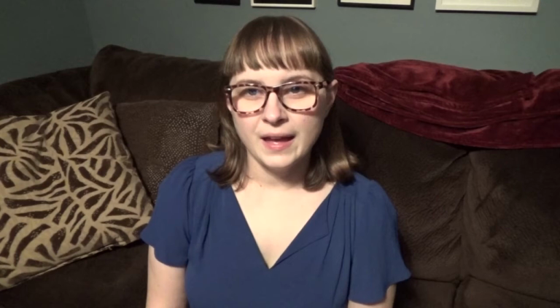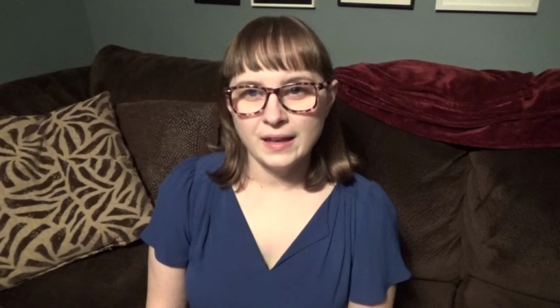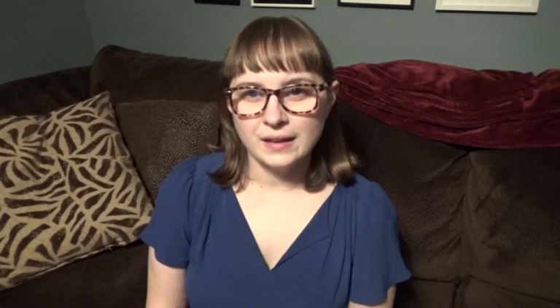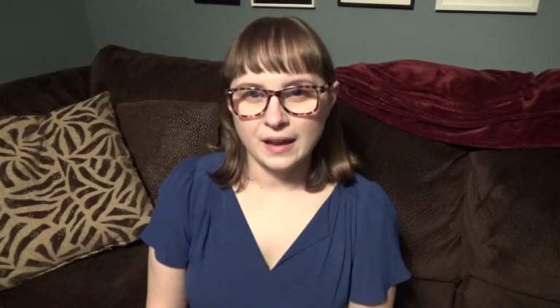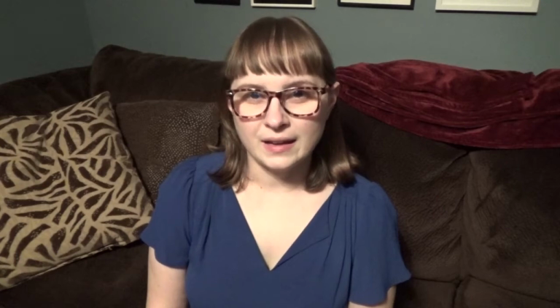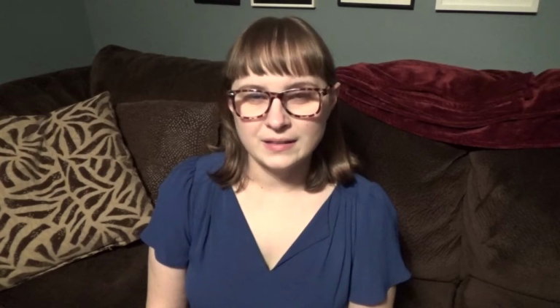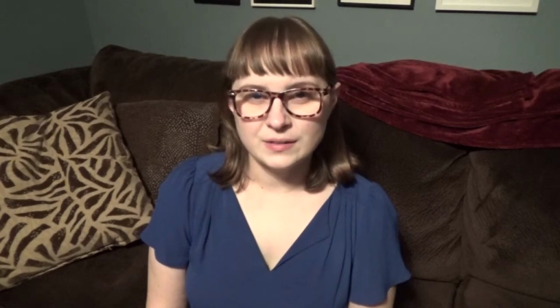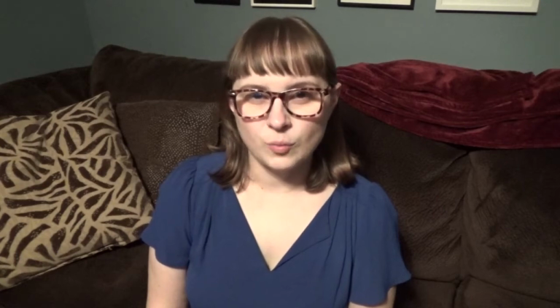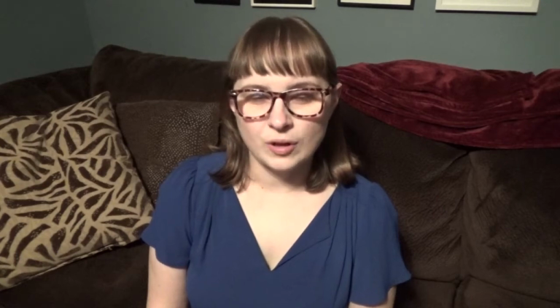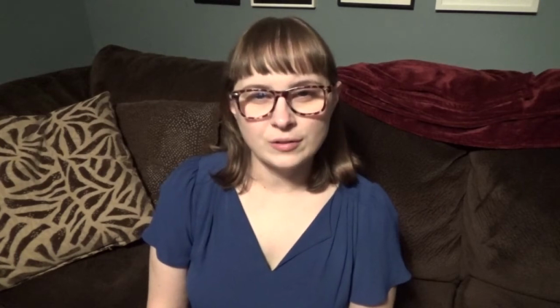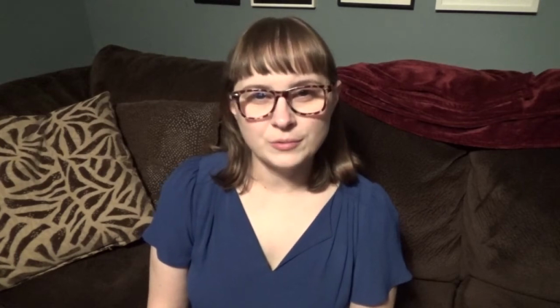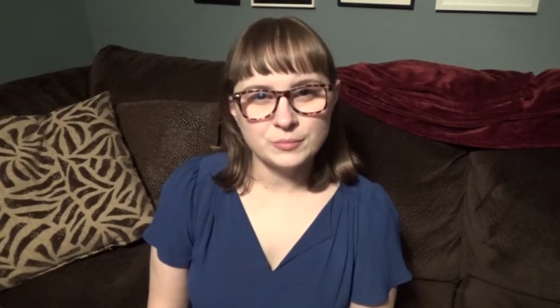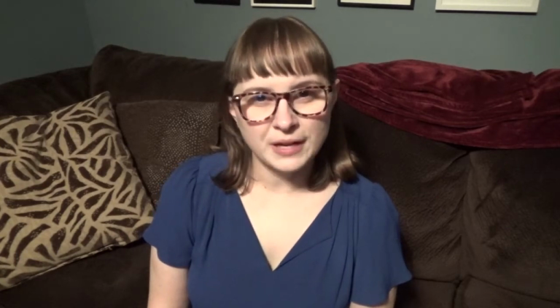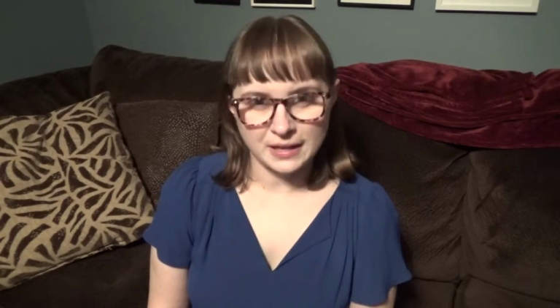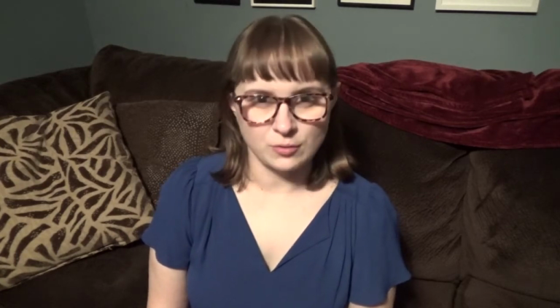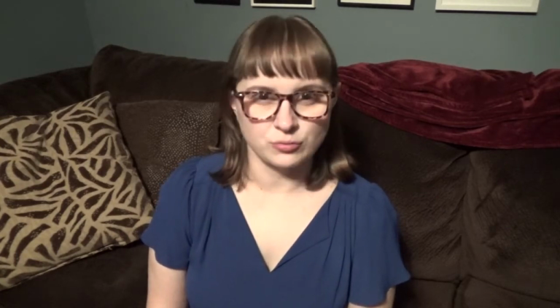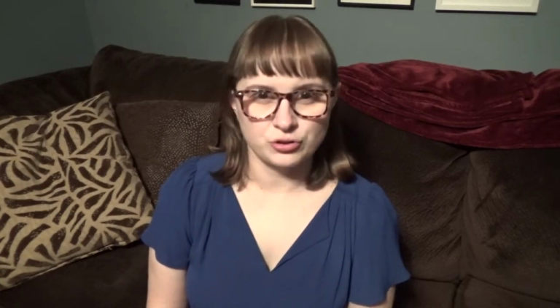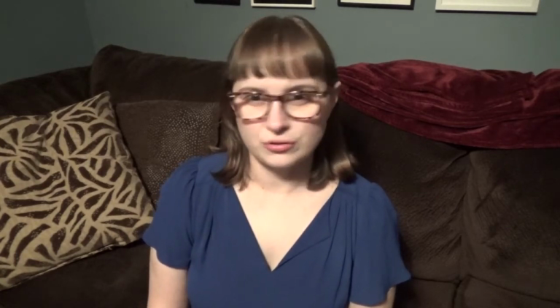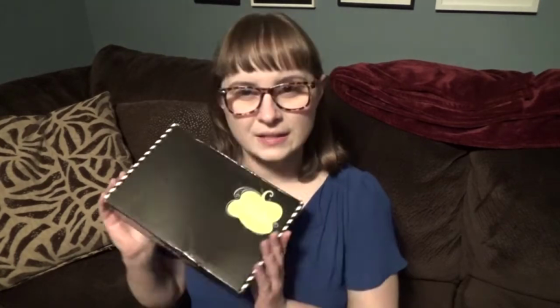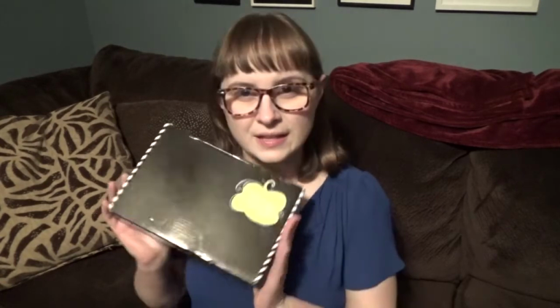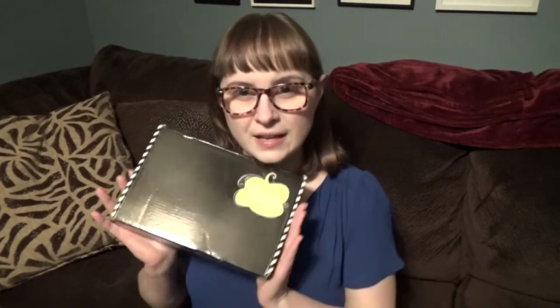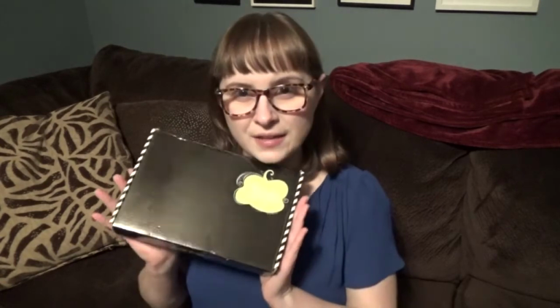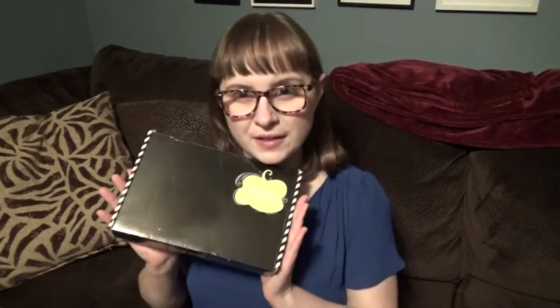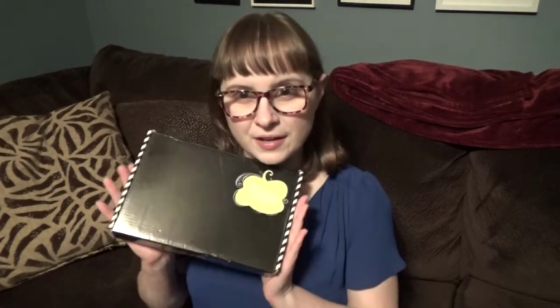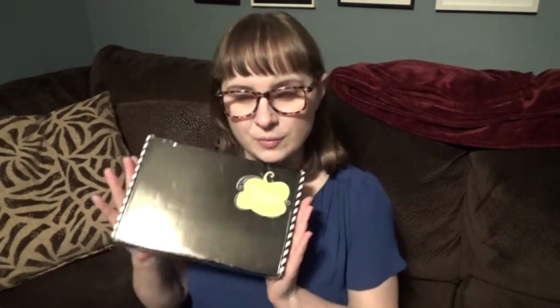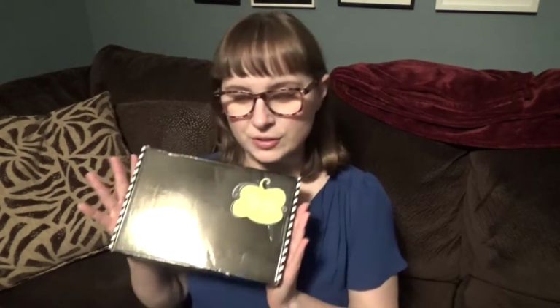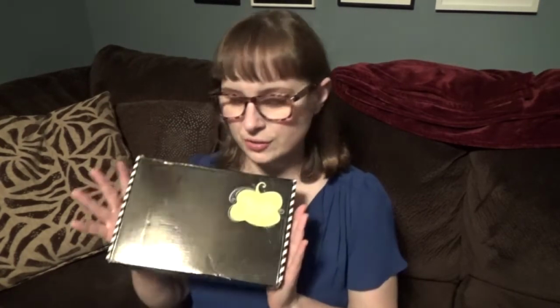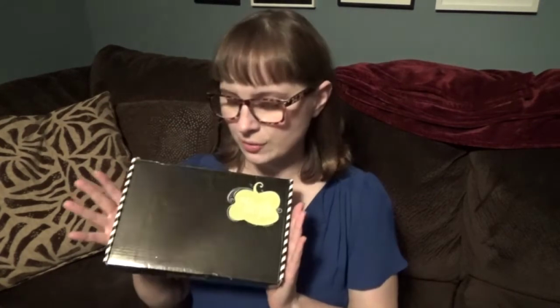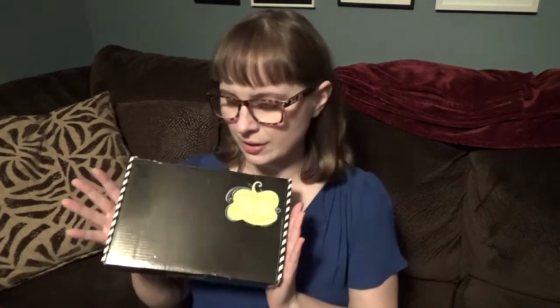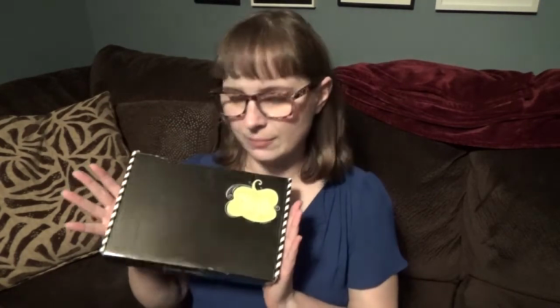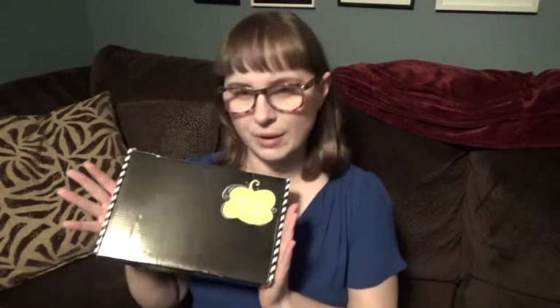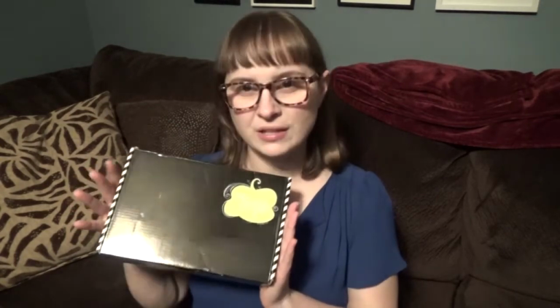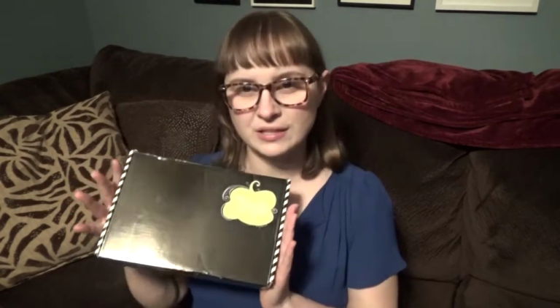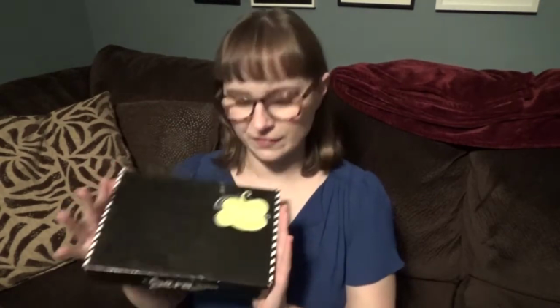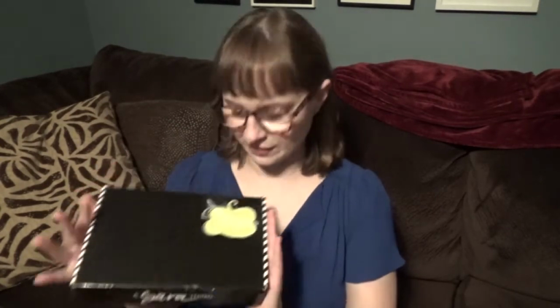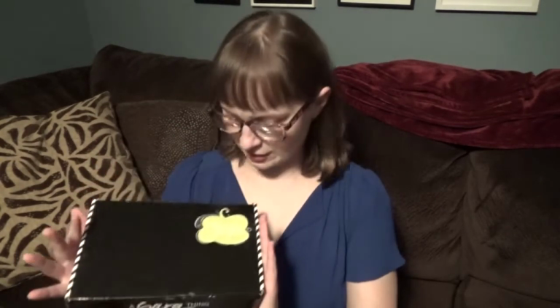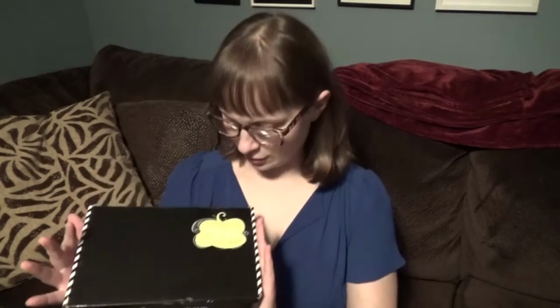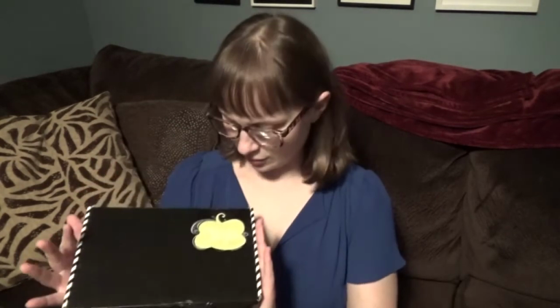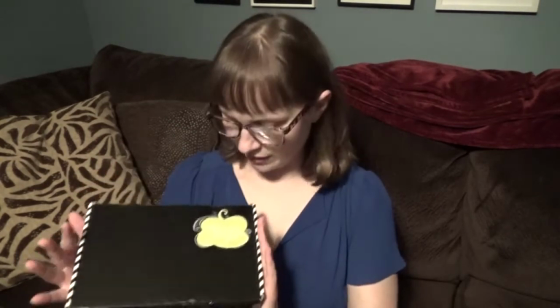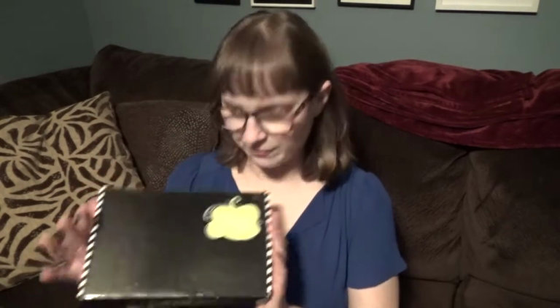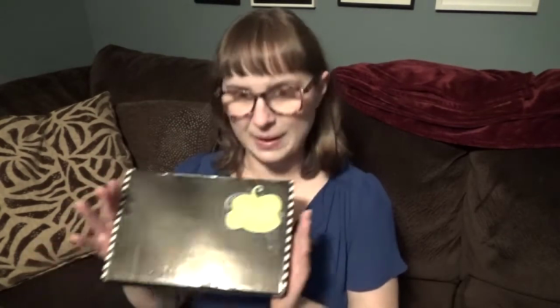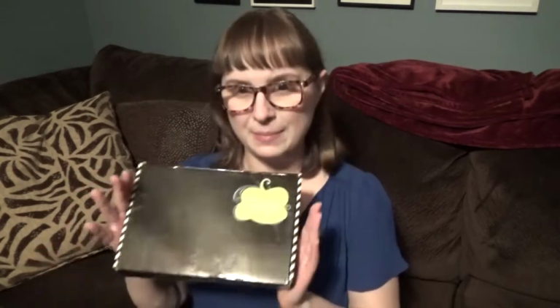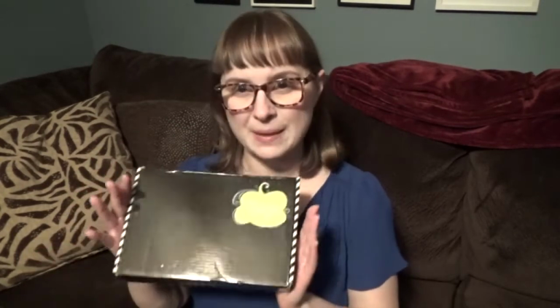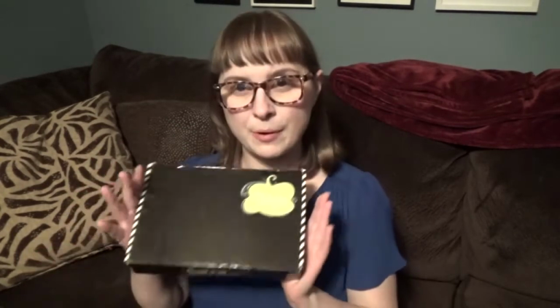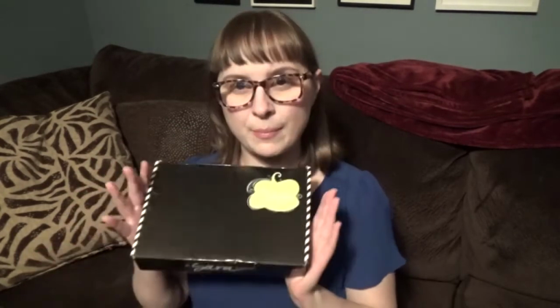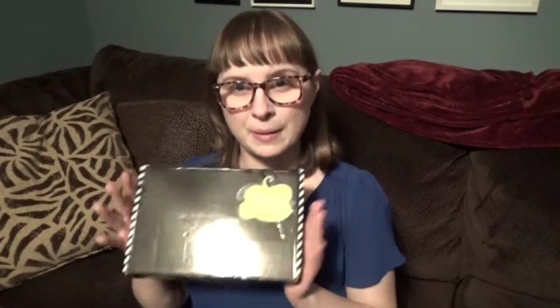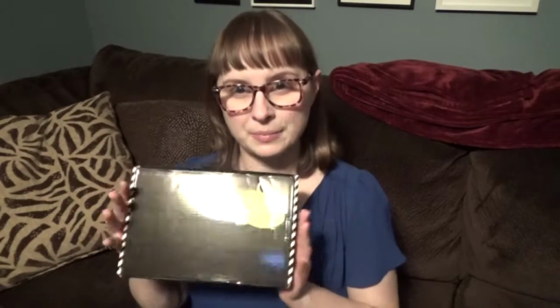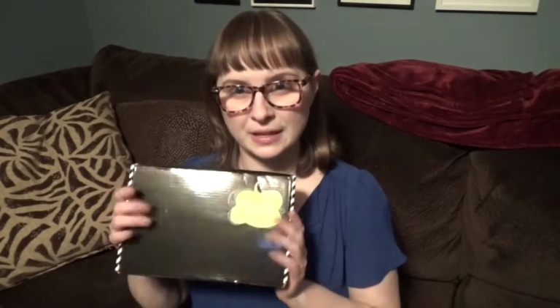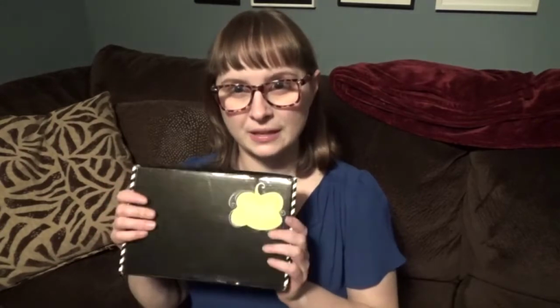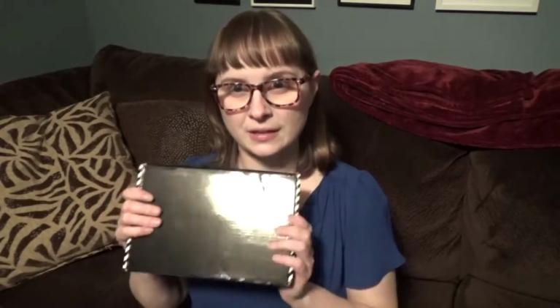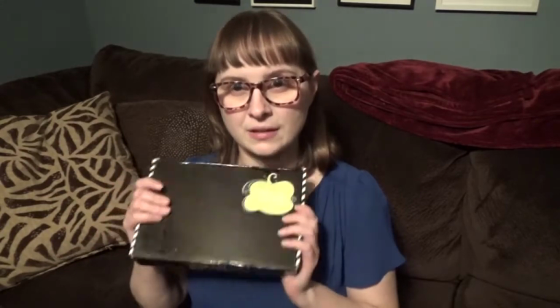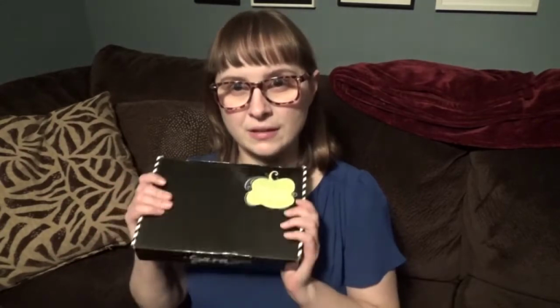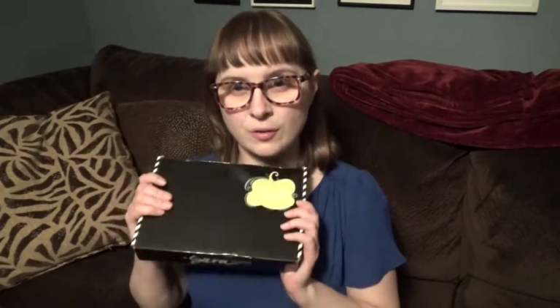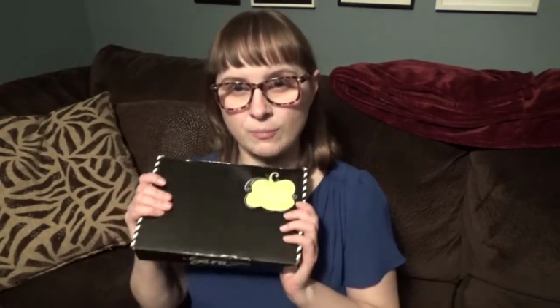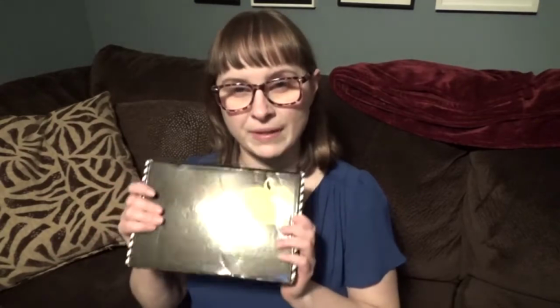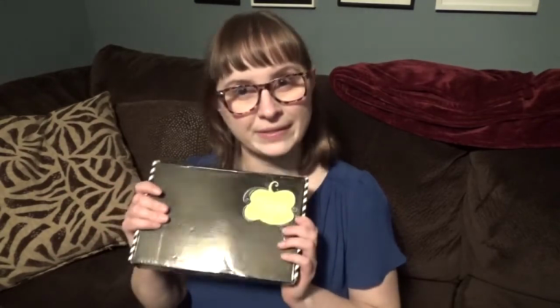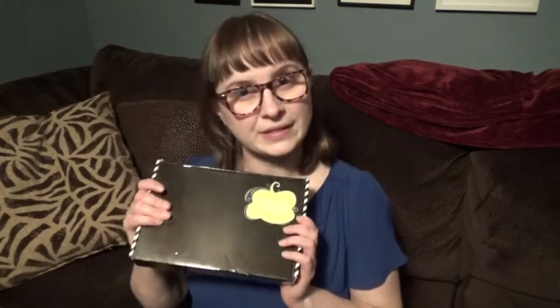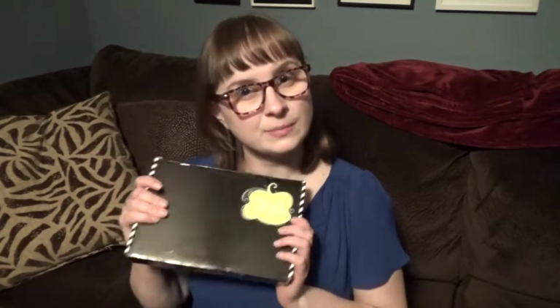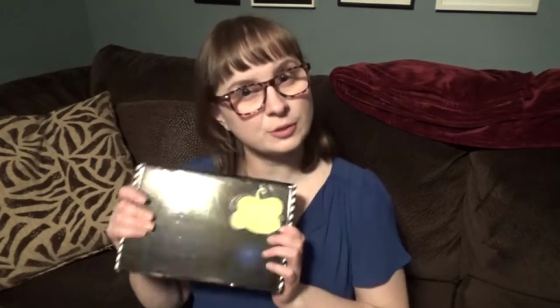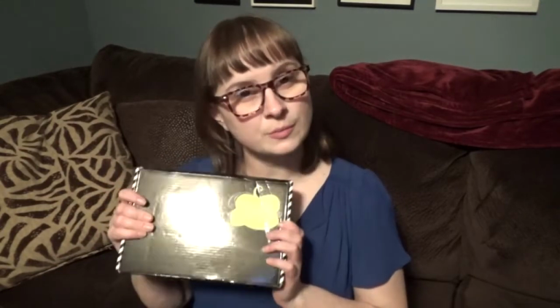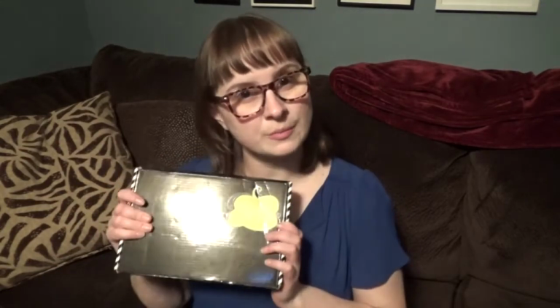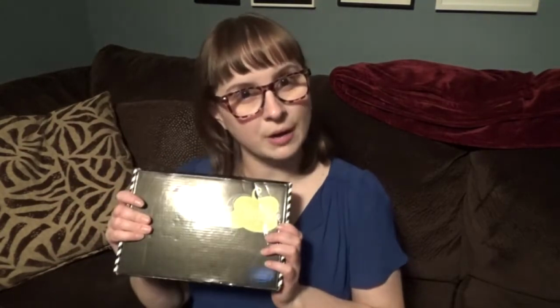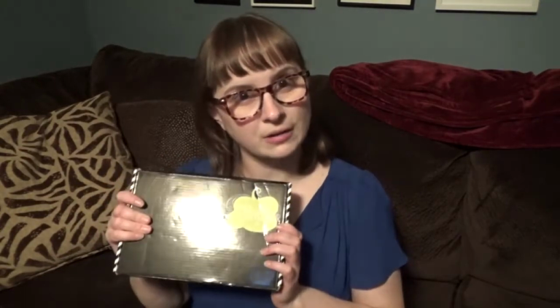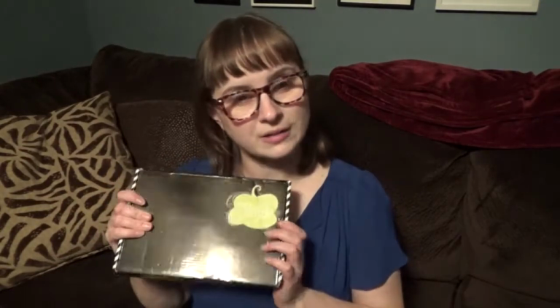Hey guys, welcome to my couch. Today I thought I would do an unboxing video of my Paper Pumpkin monthly subscription box.